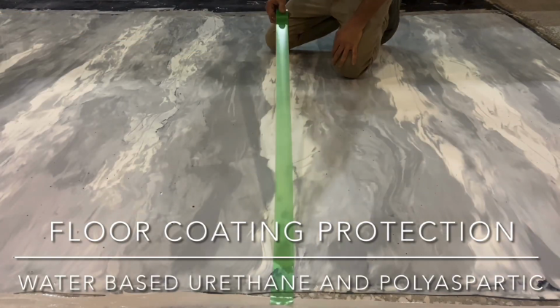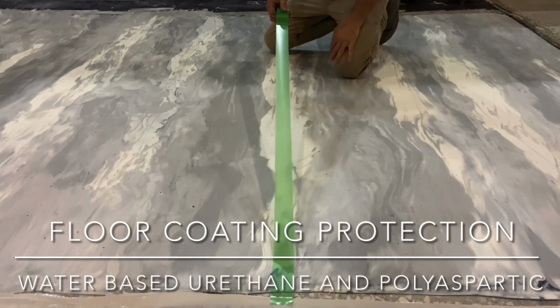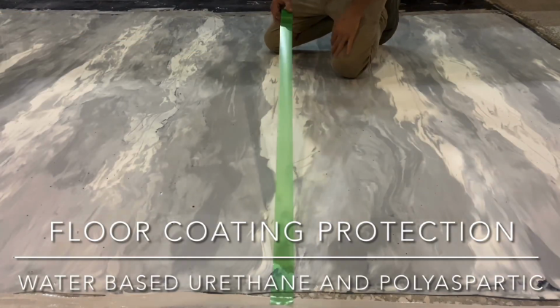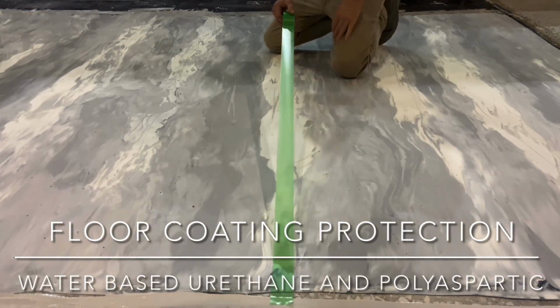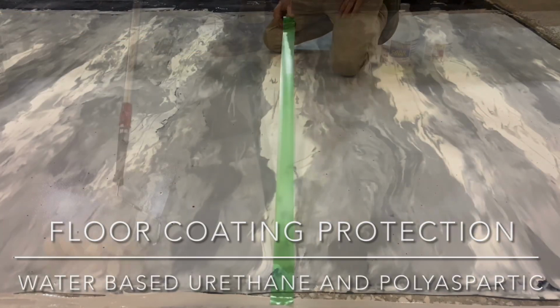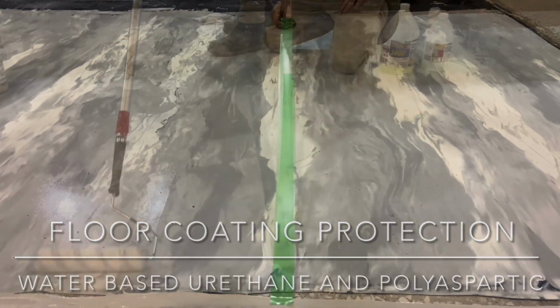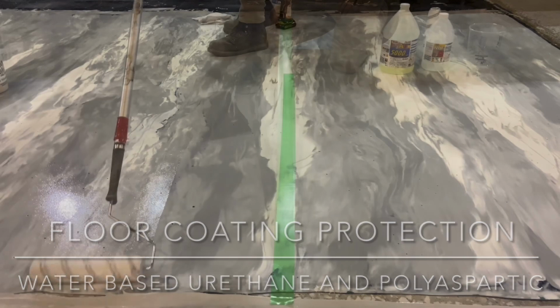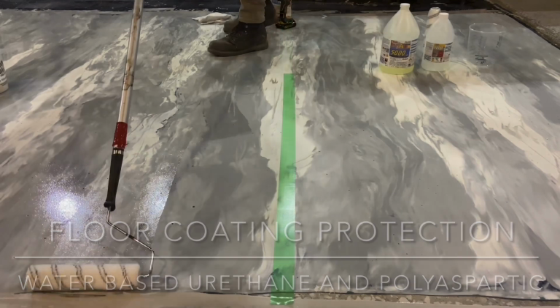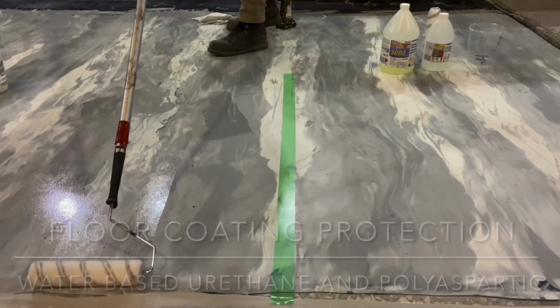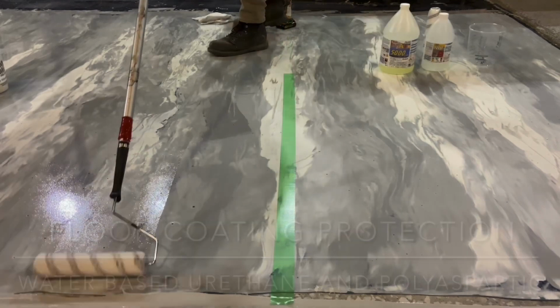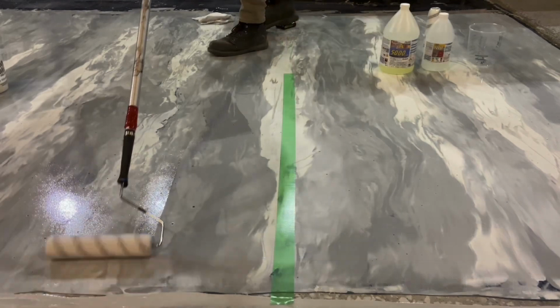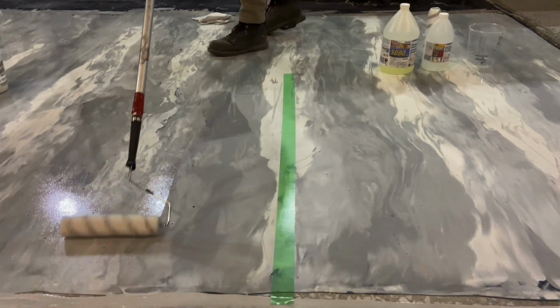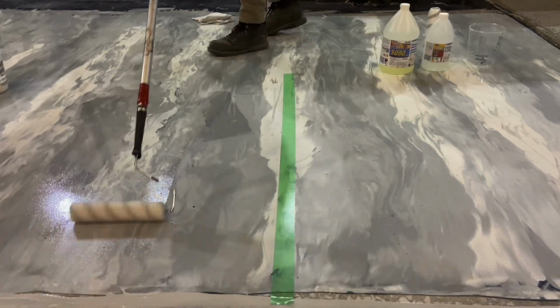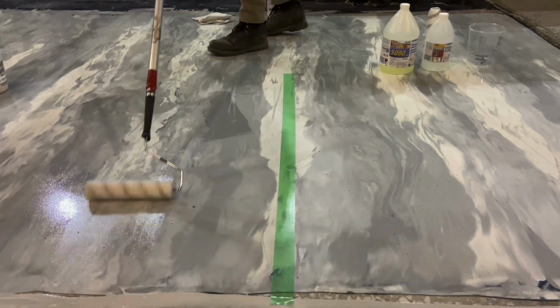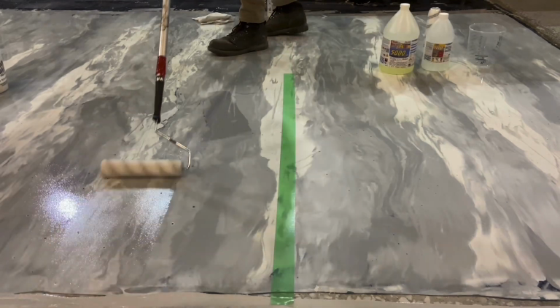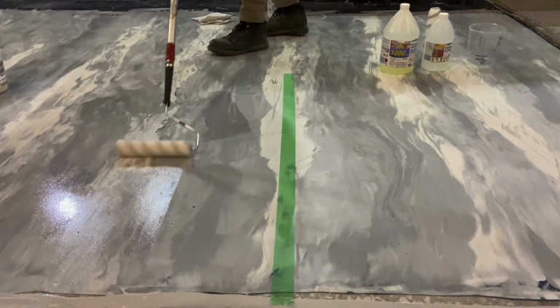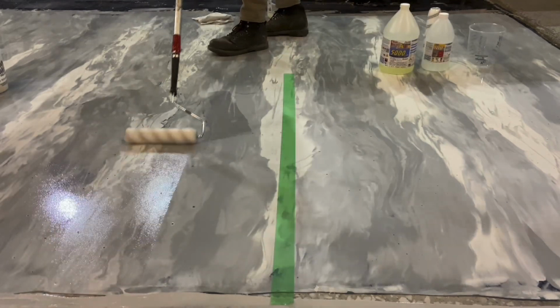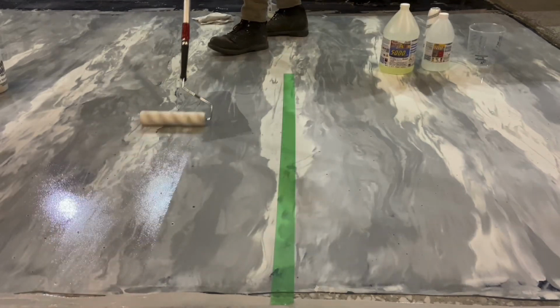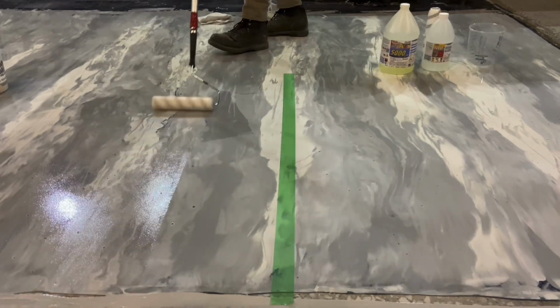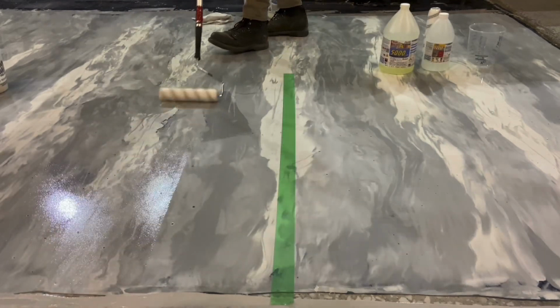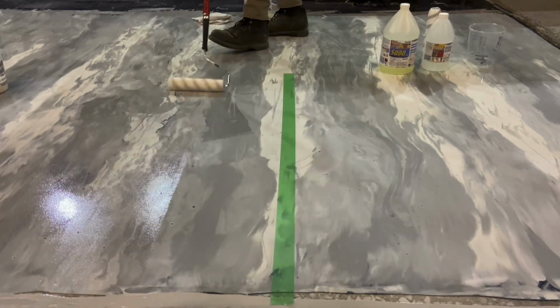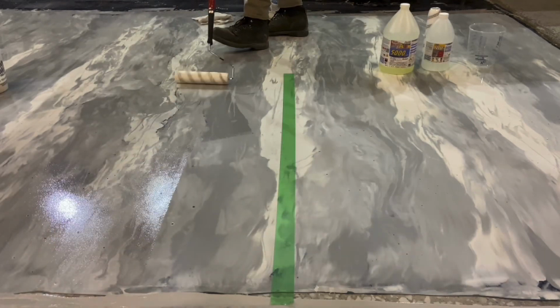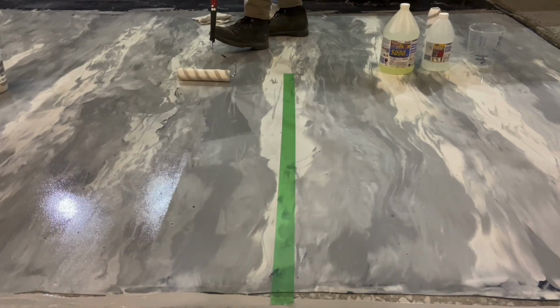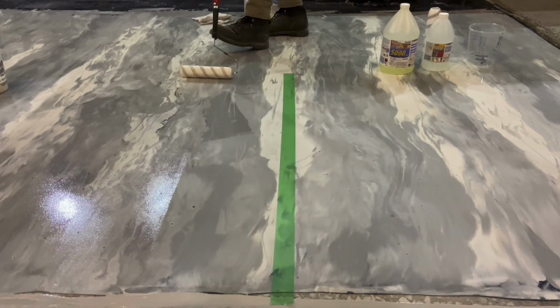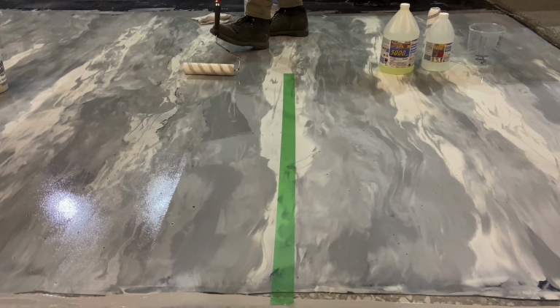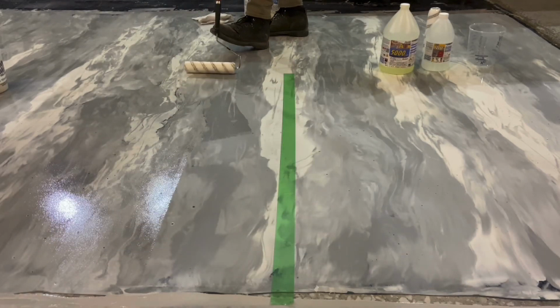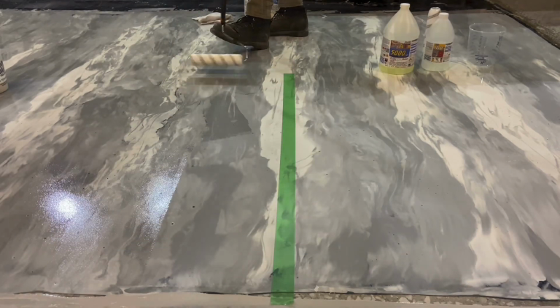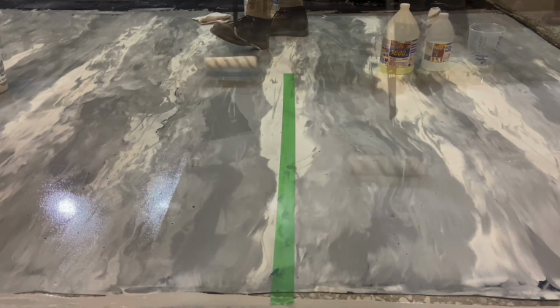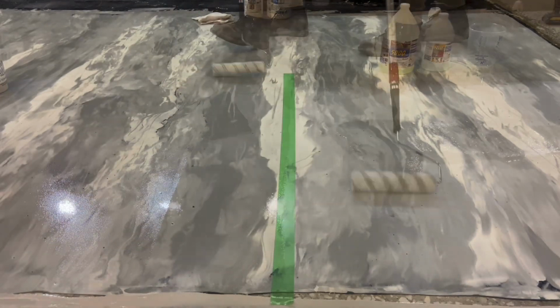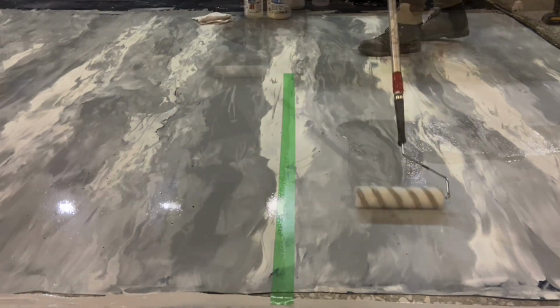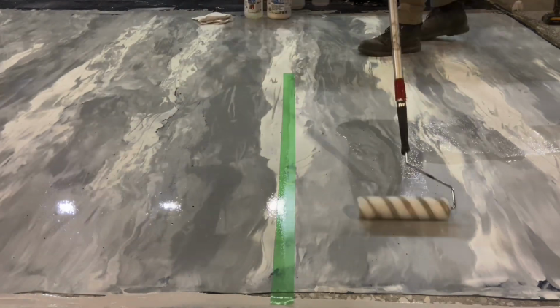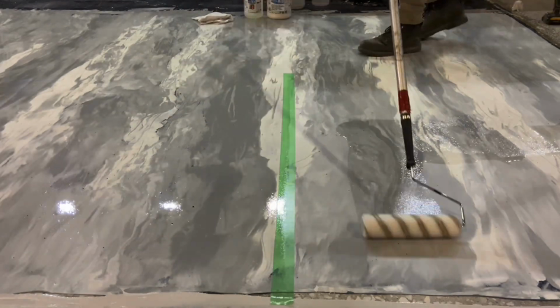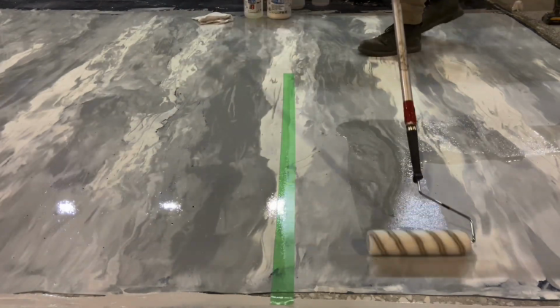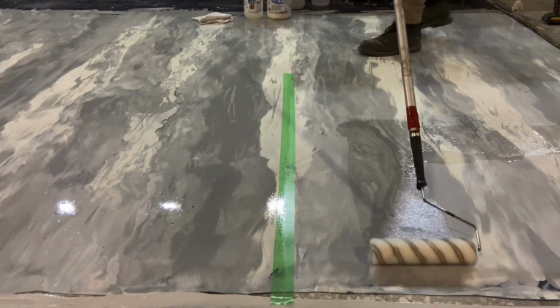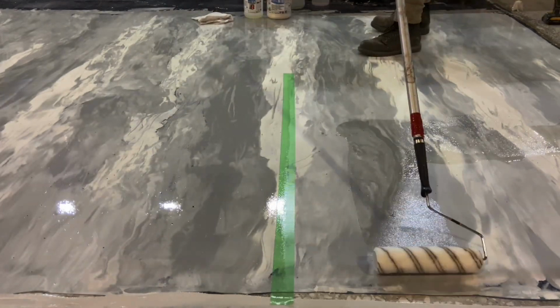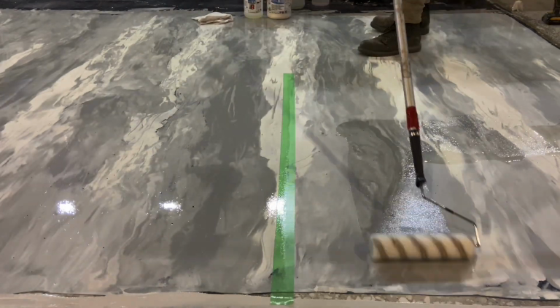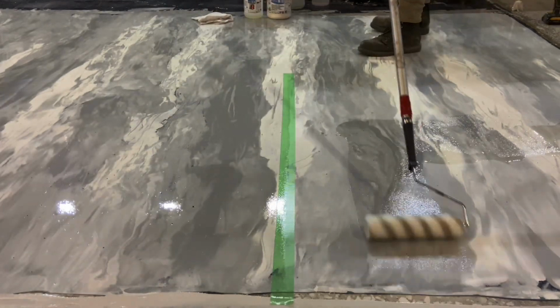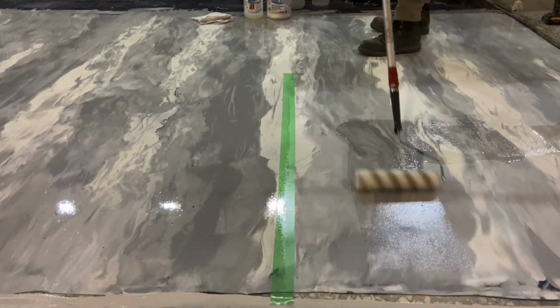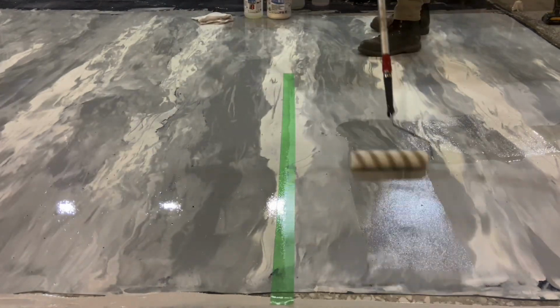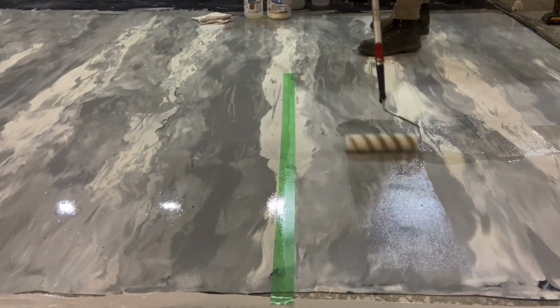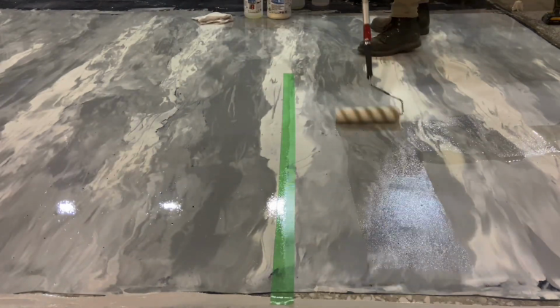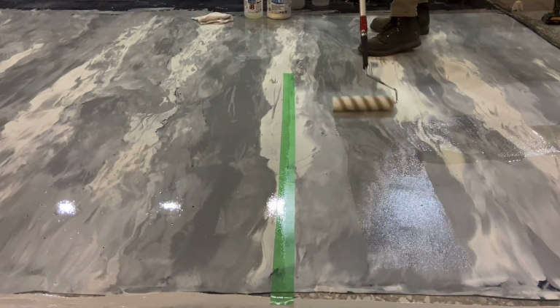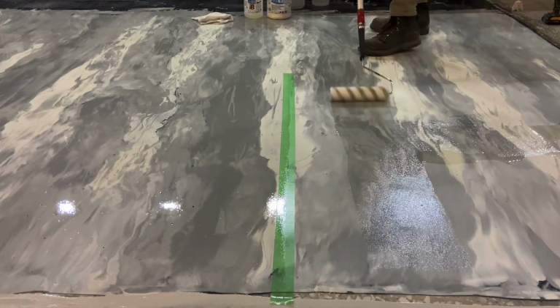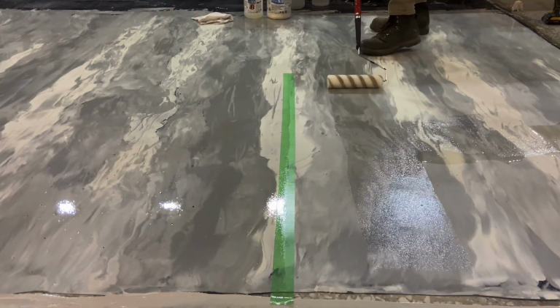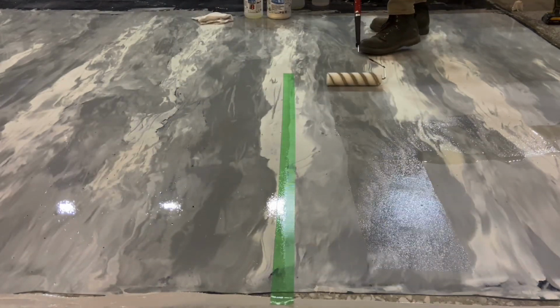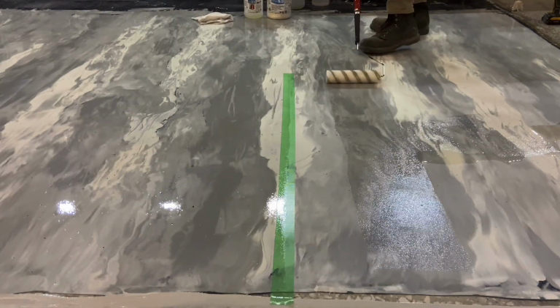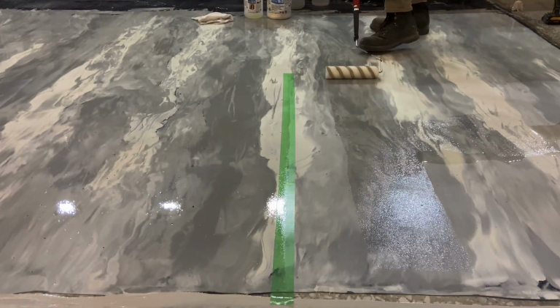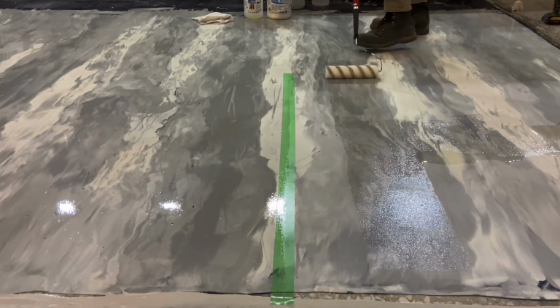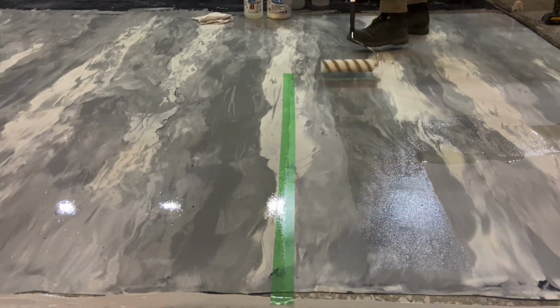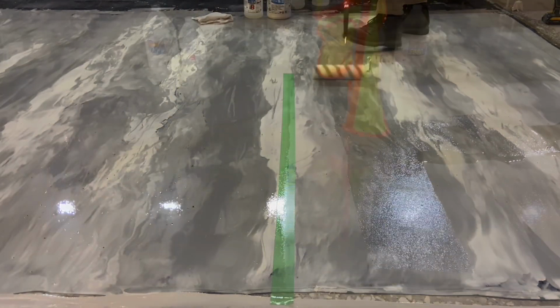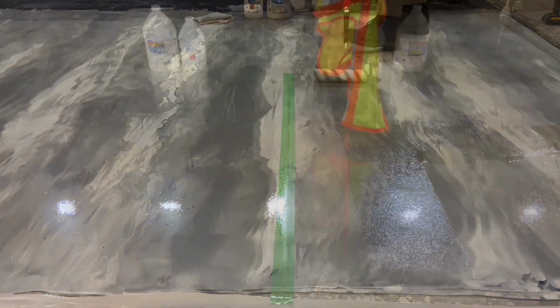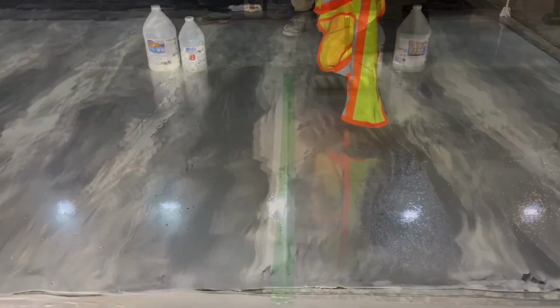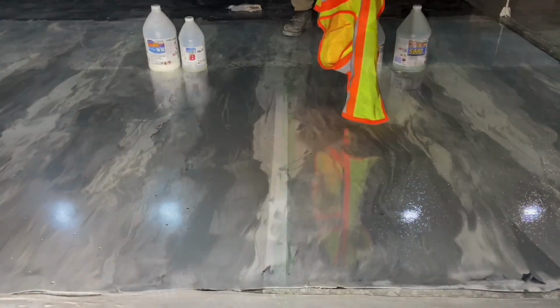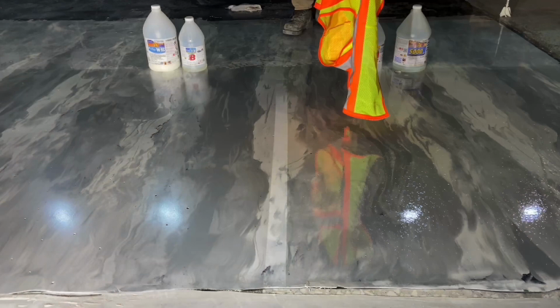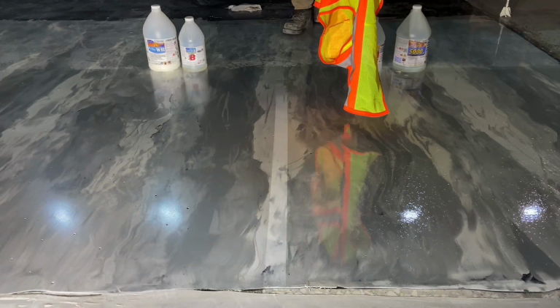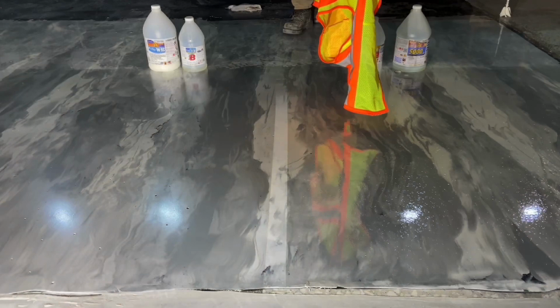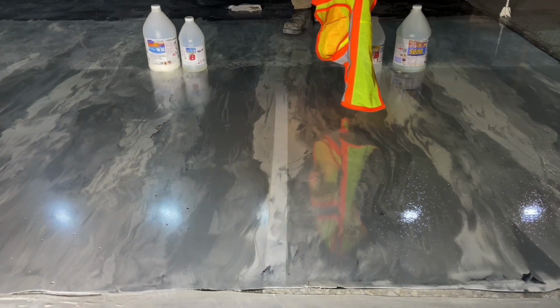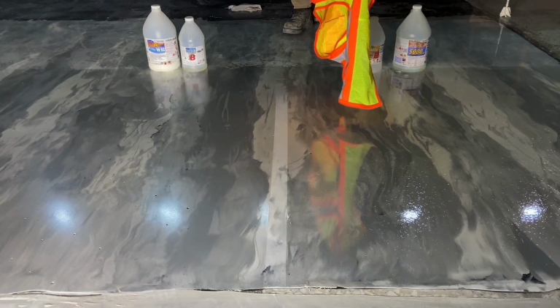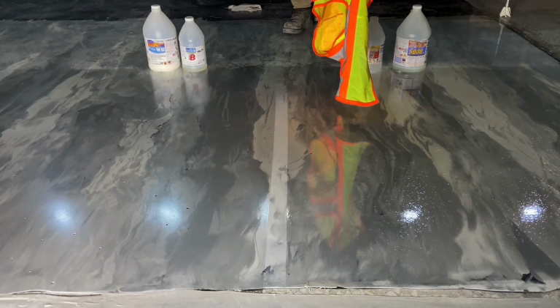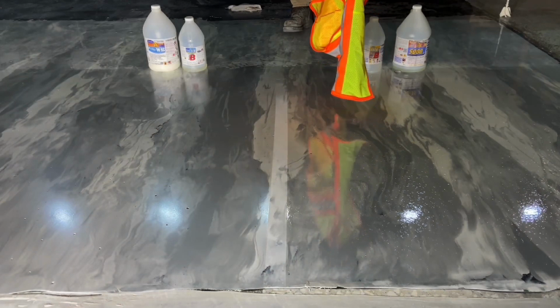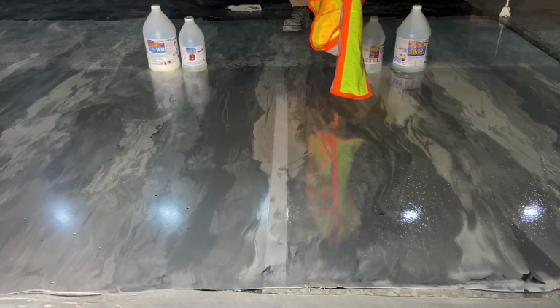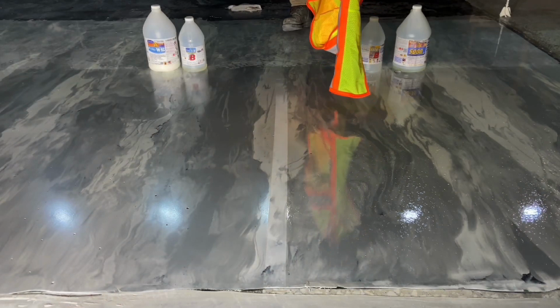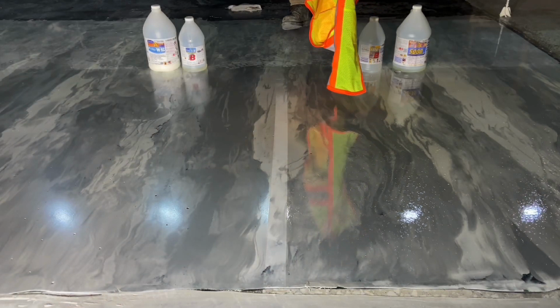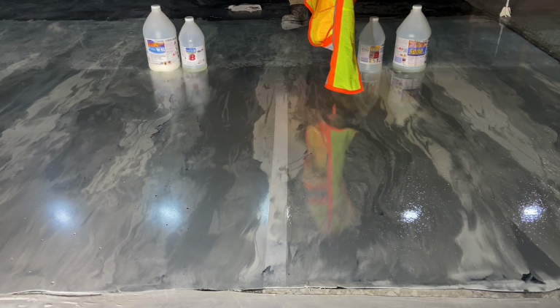This video documents a comparison between semi-gloss water-based urethane and polyaspartic.